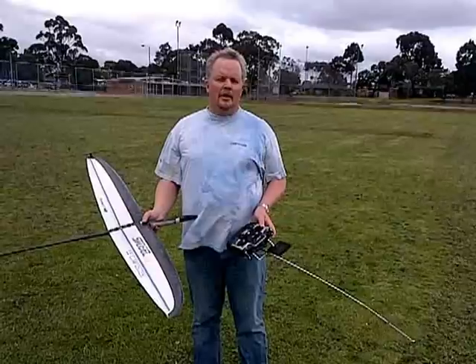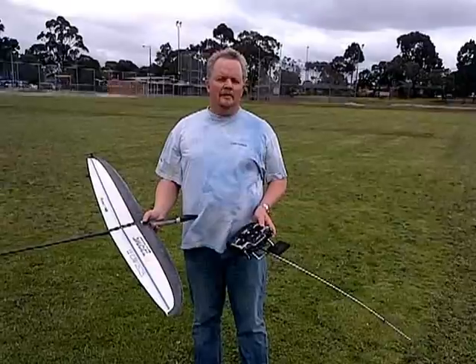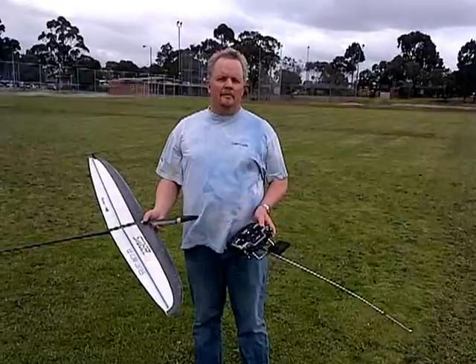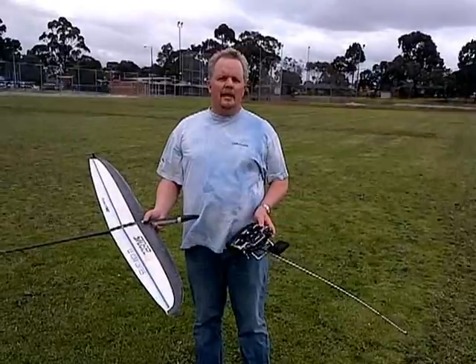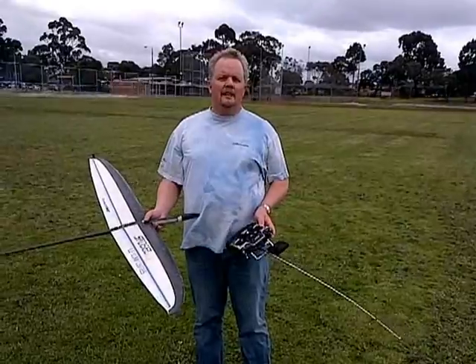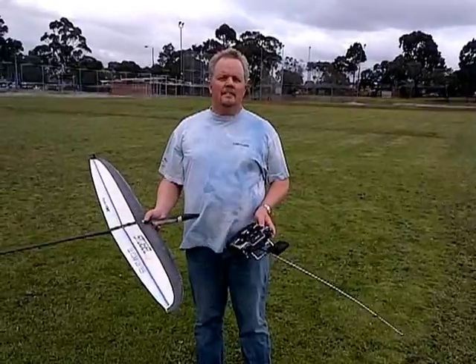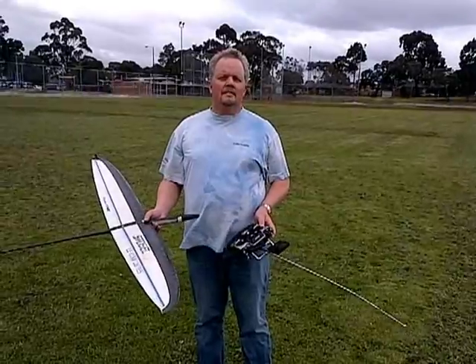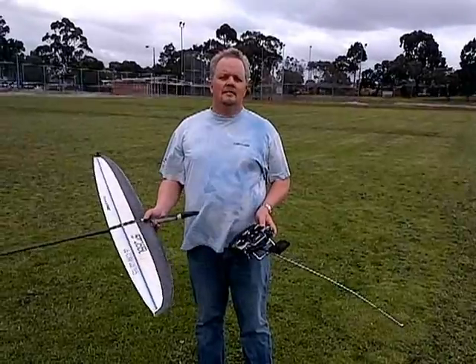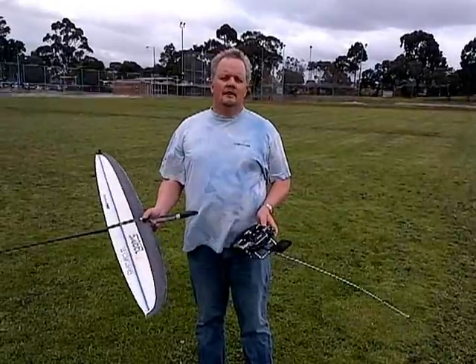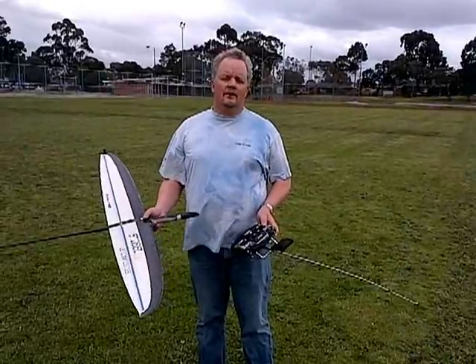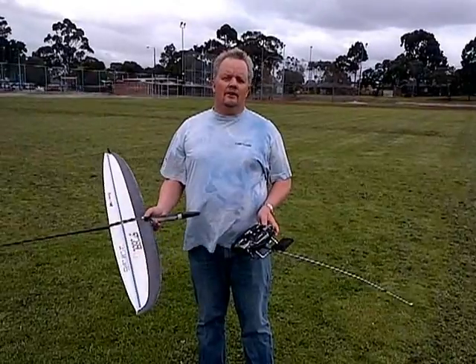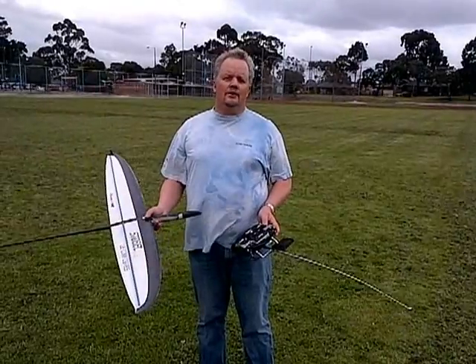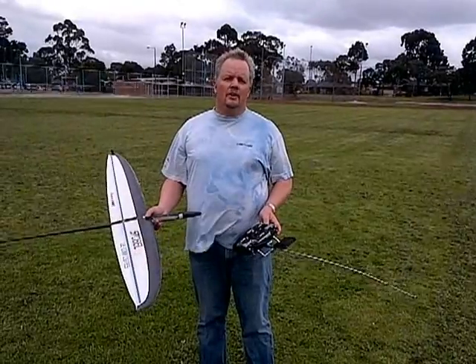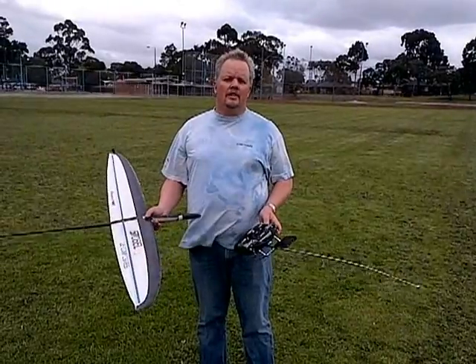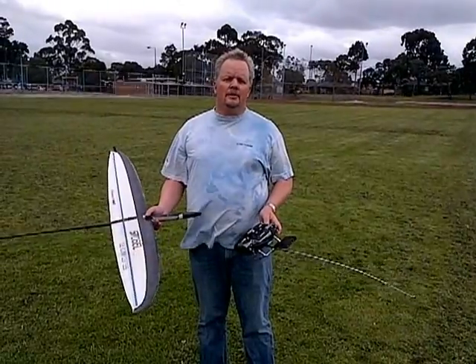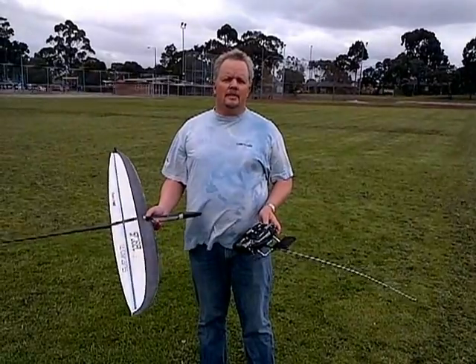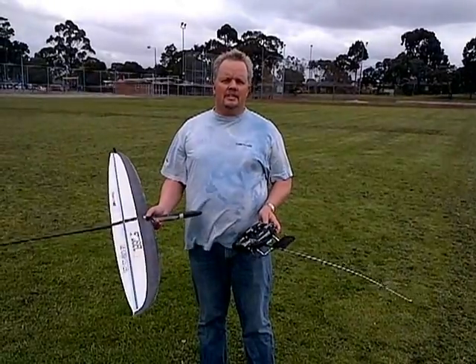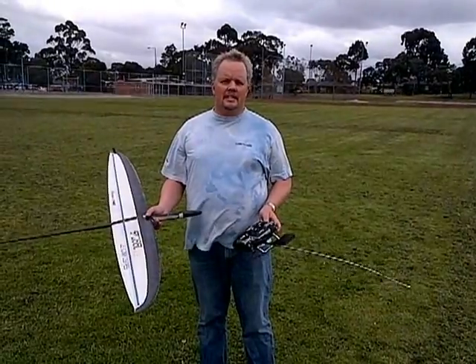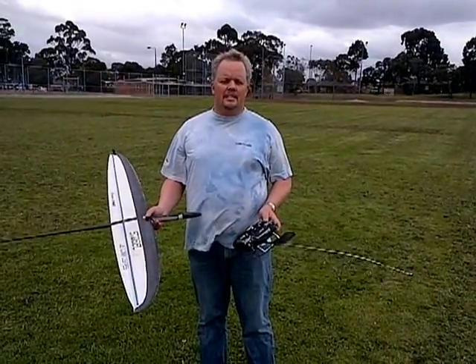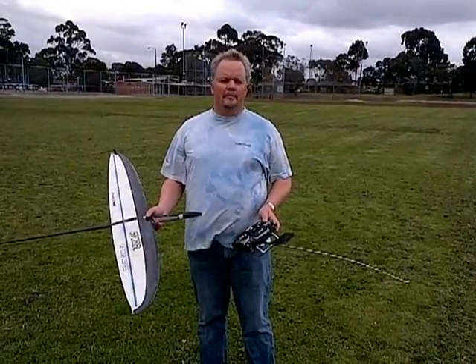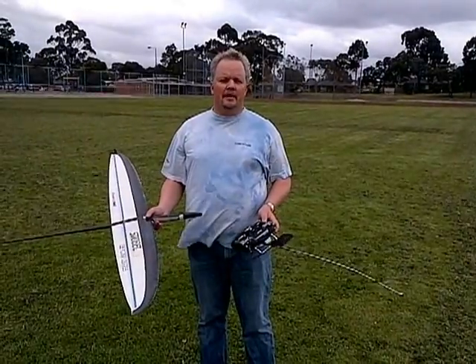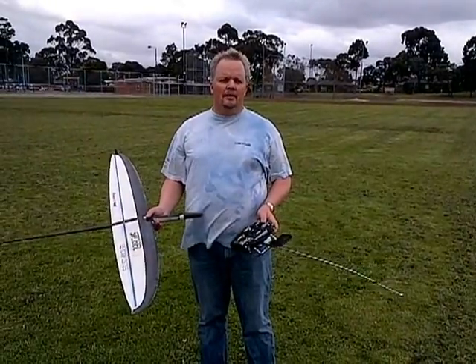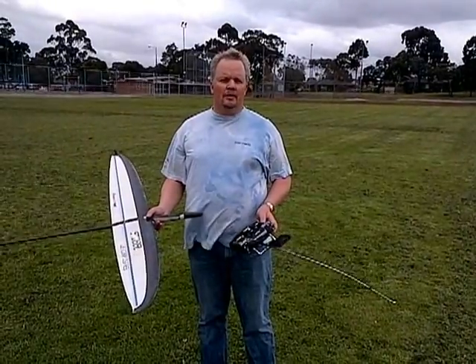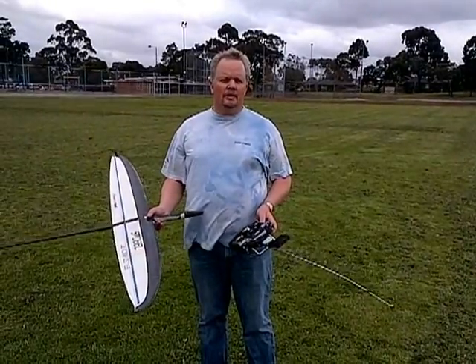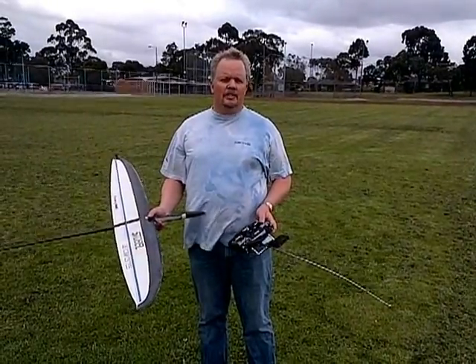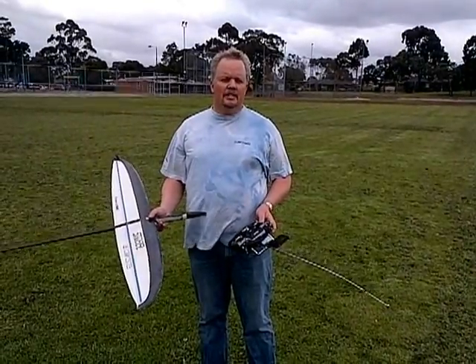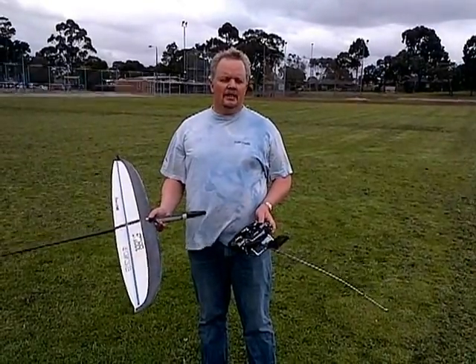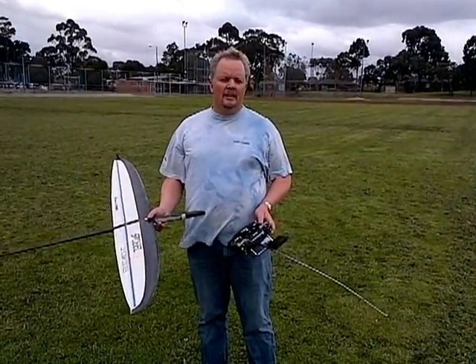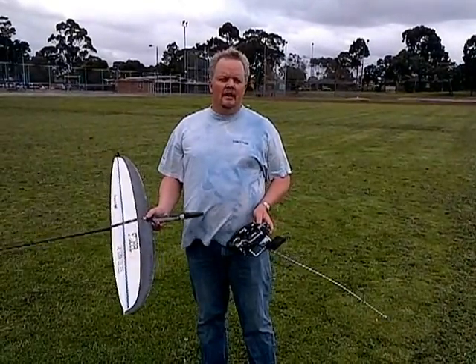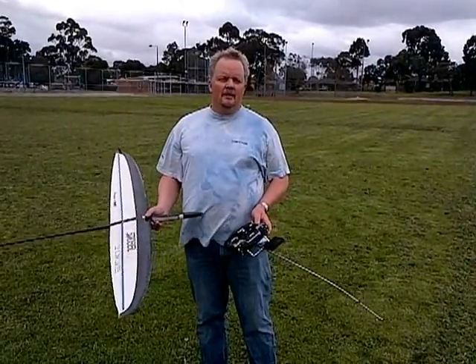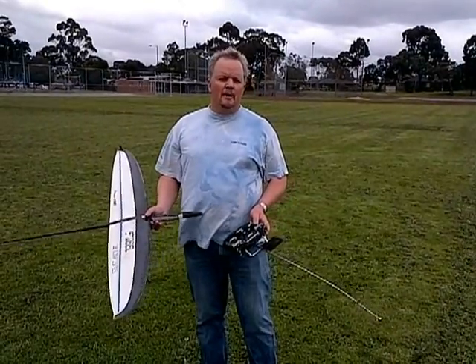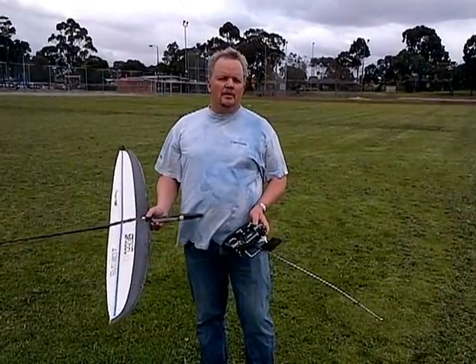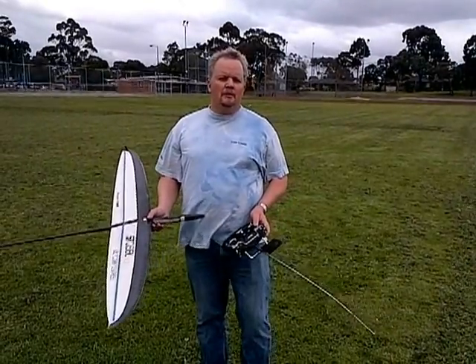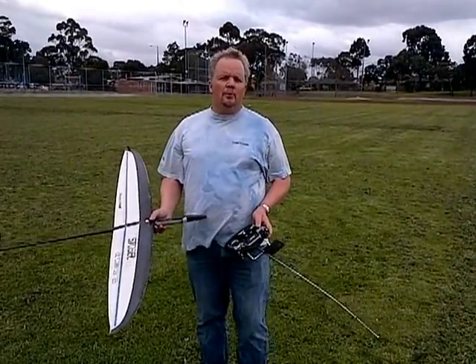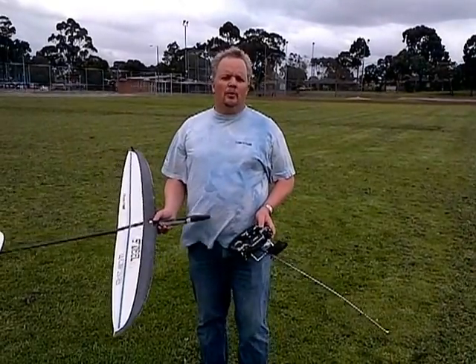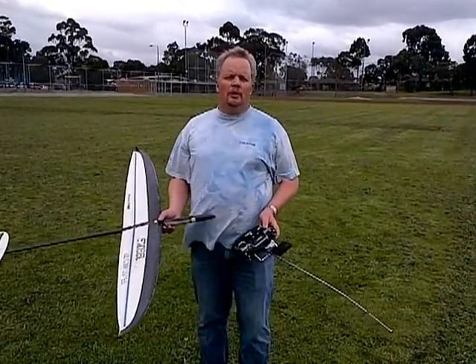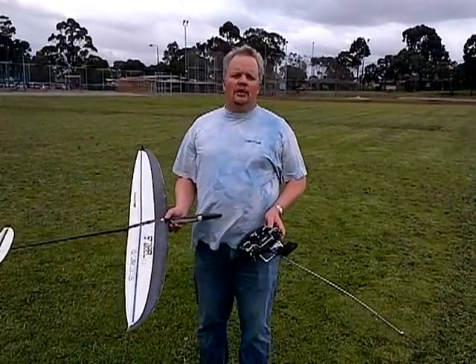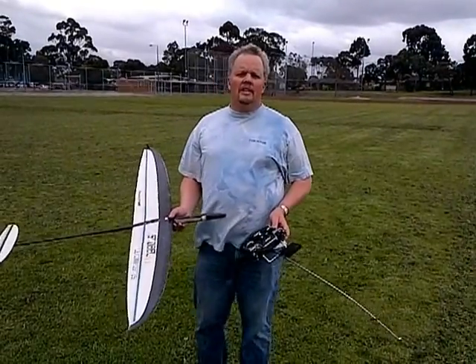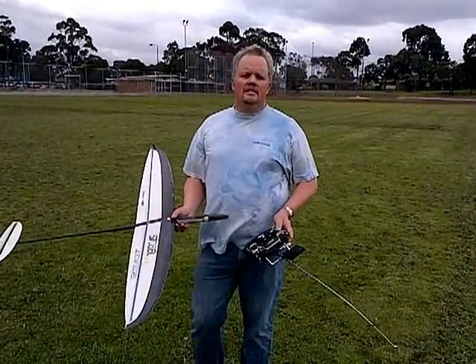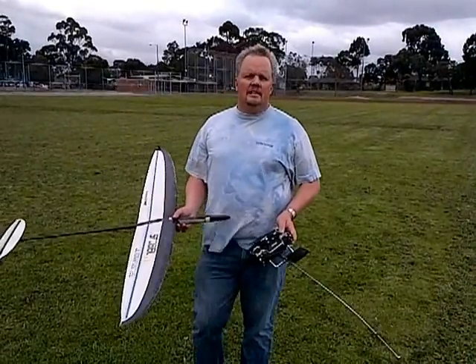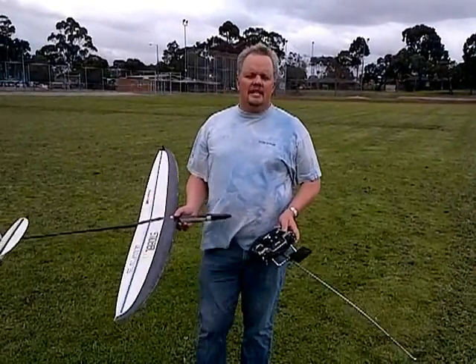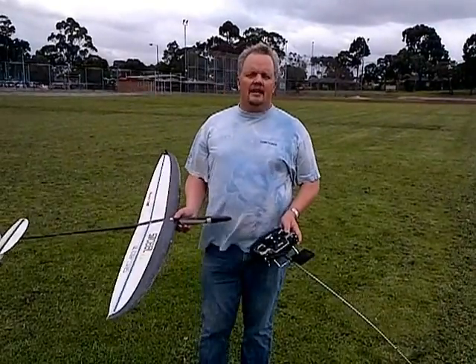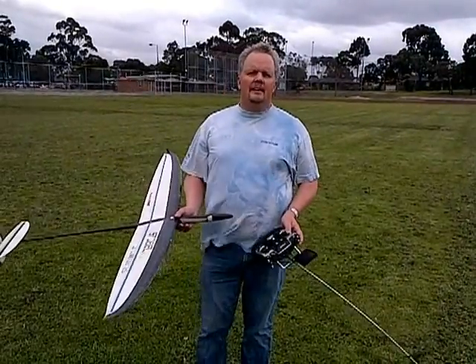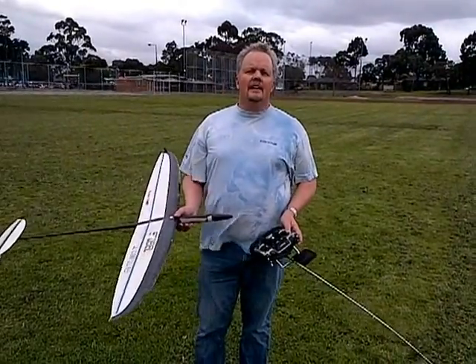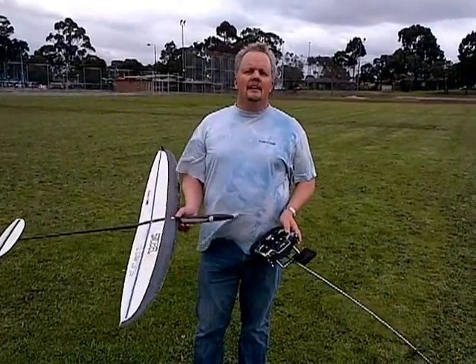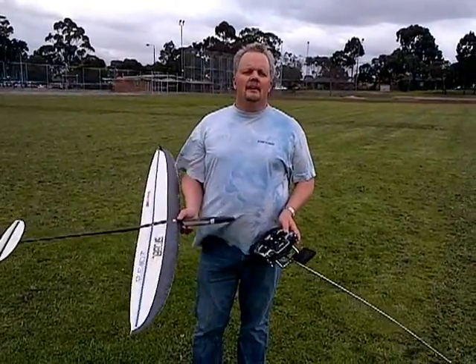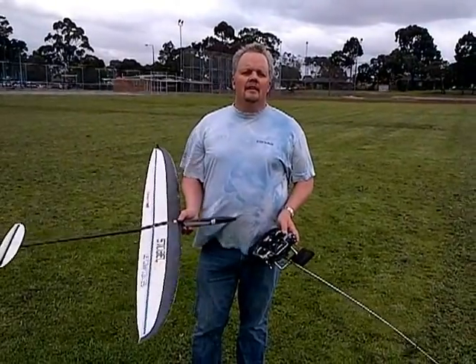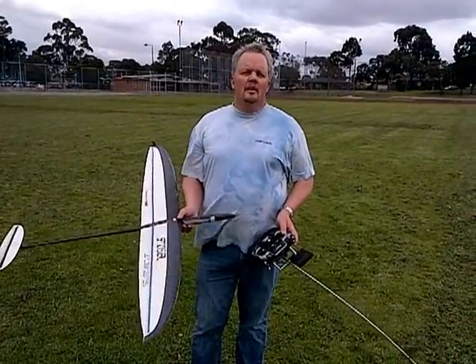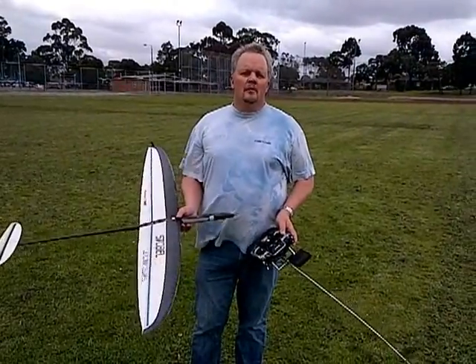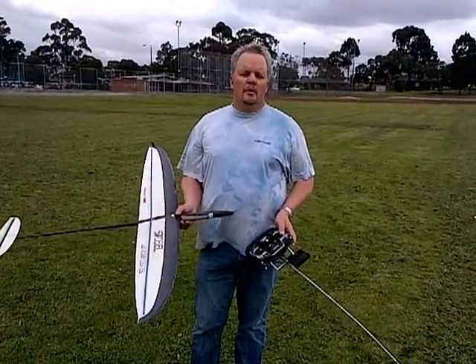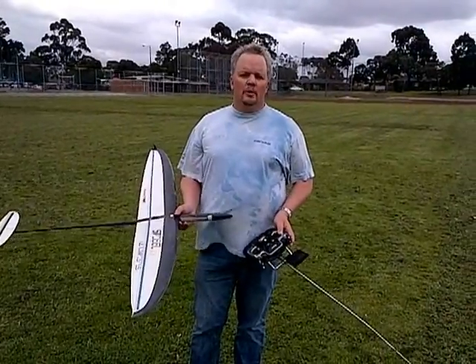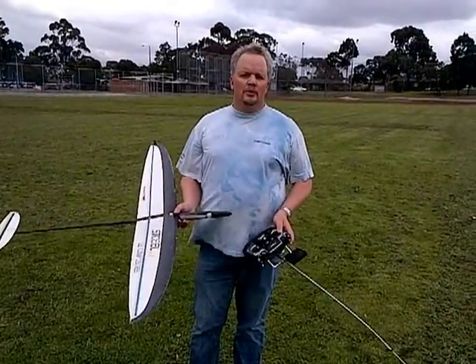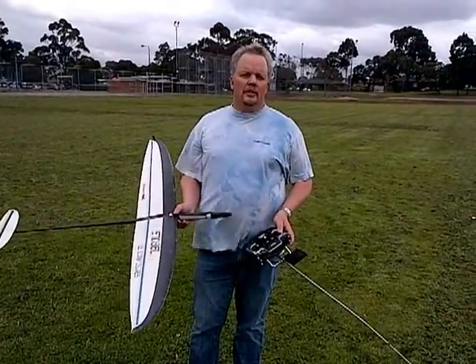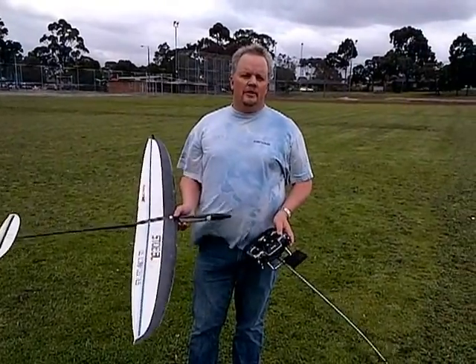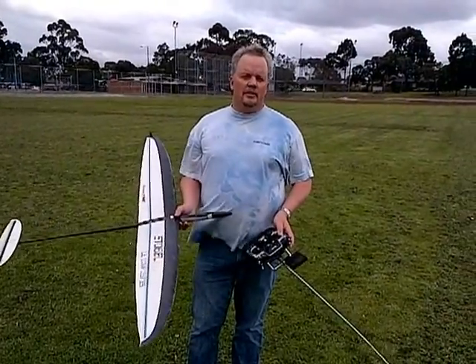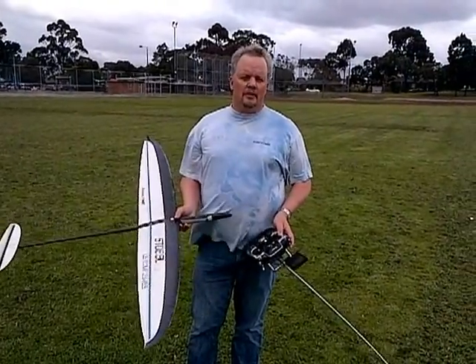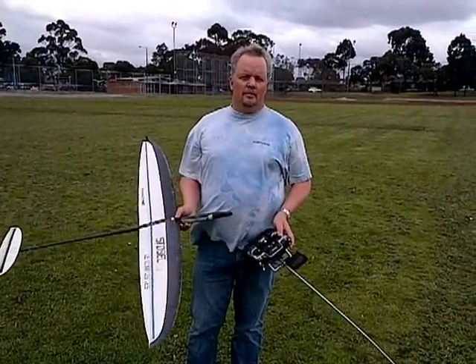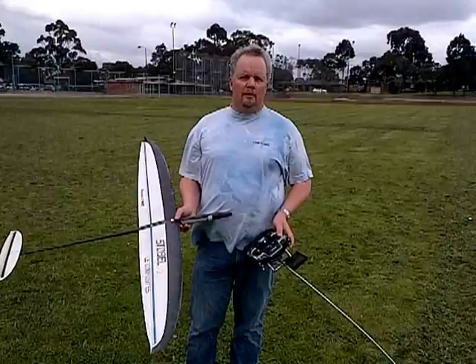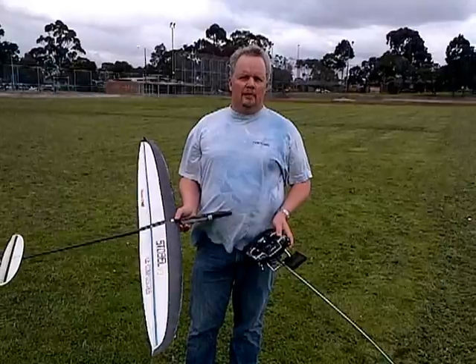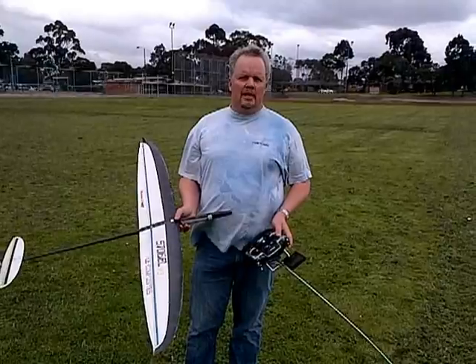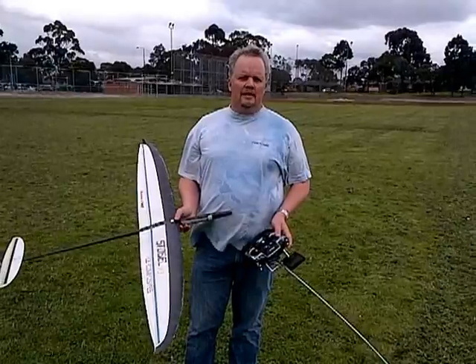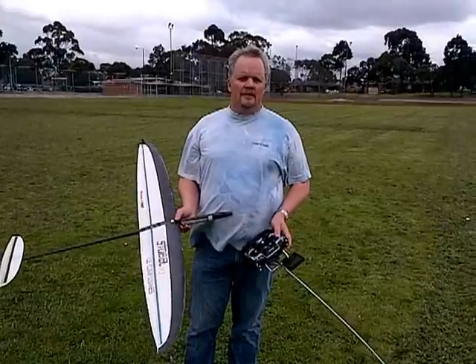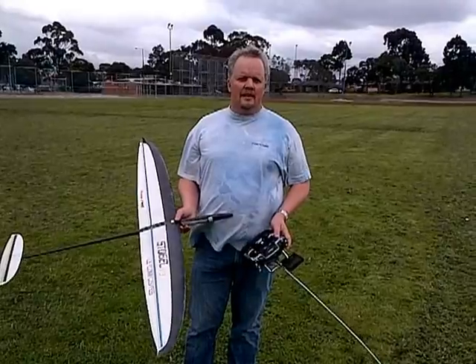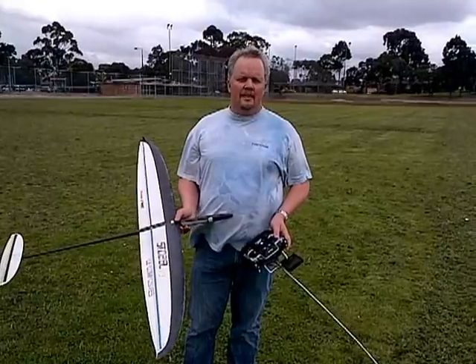My name's Marcus and I'm going to try and do a 60 meter launch. The most important thing is the technique, but also there's a little bit of plane setup.